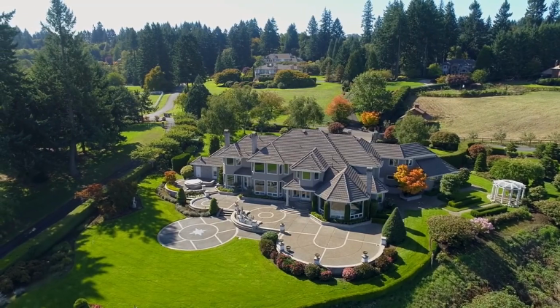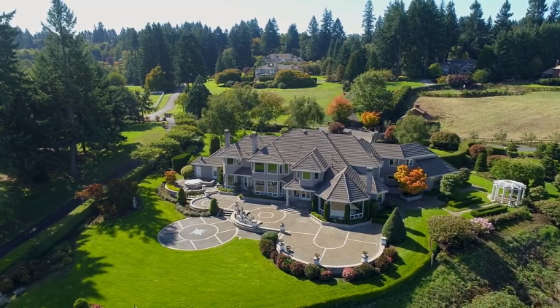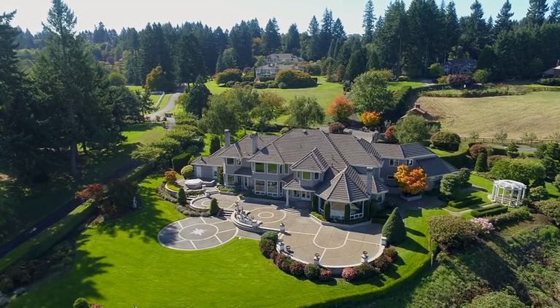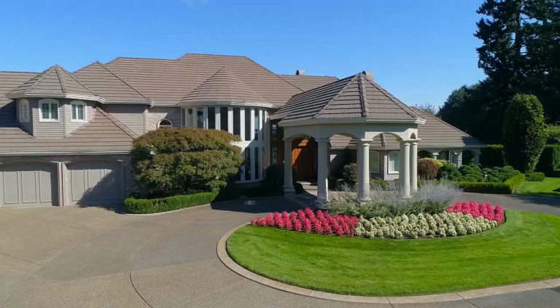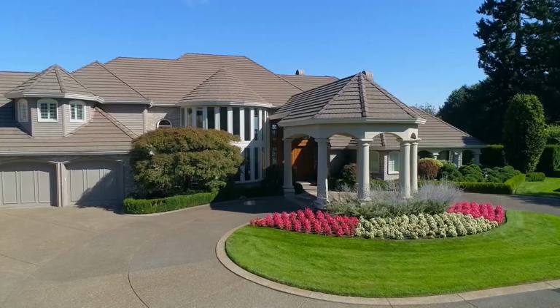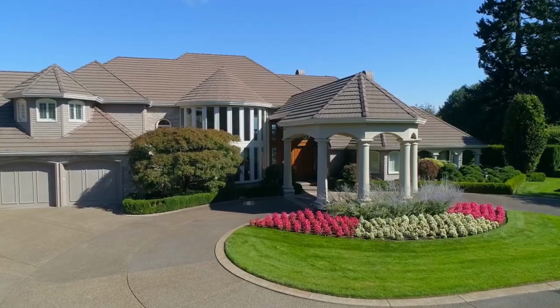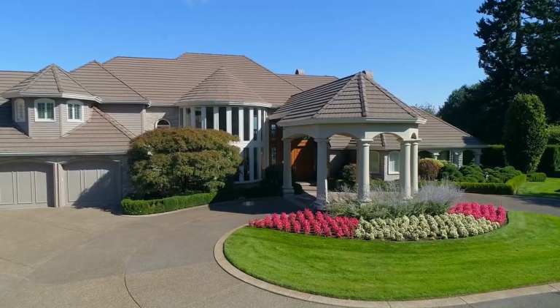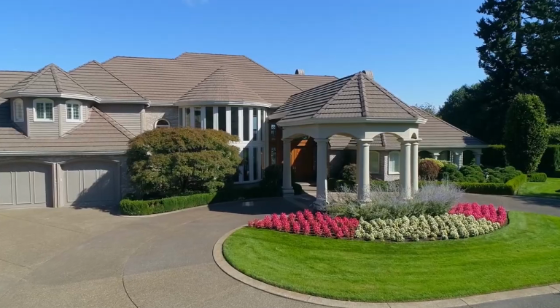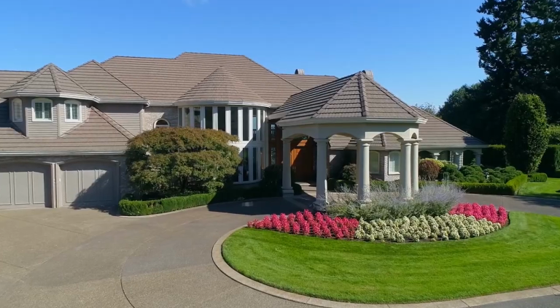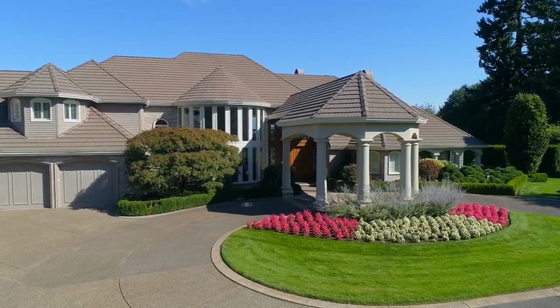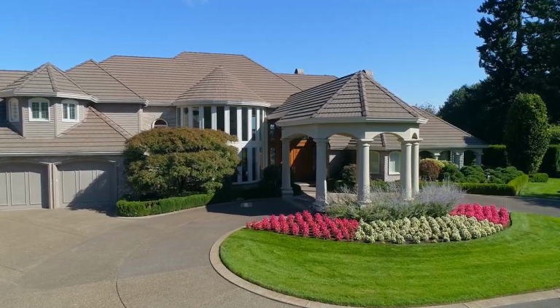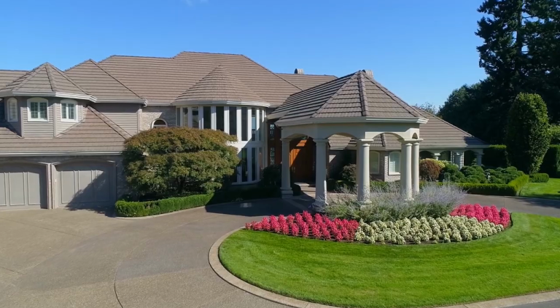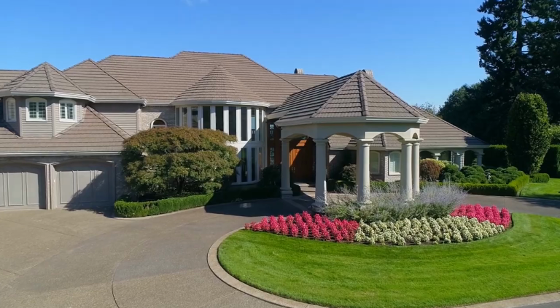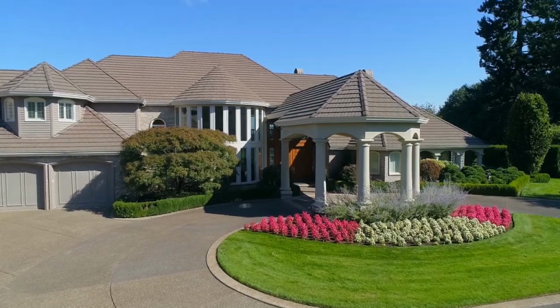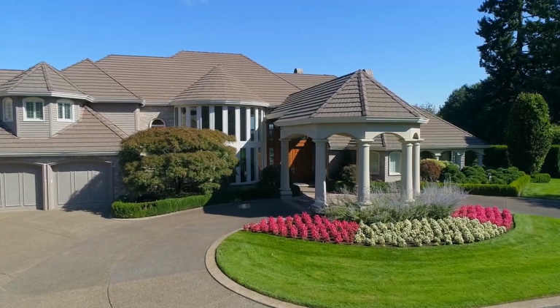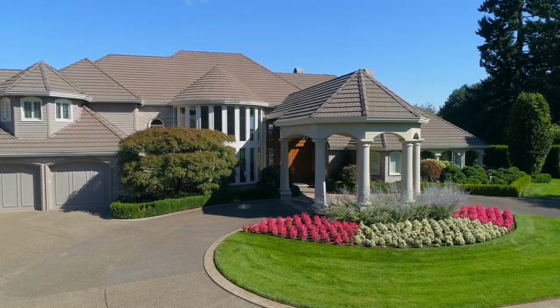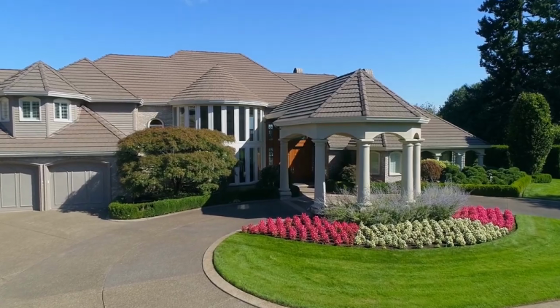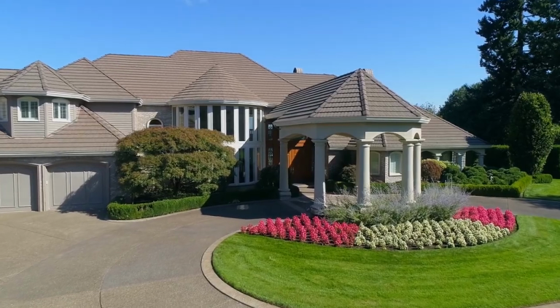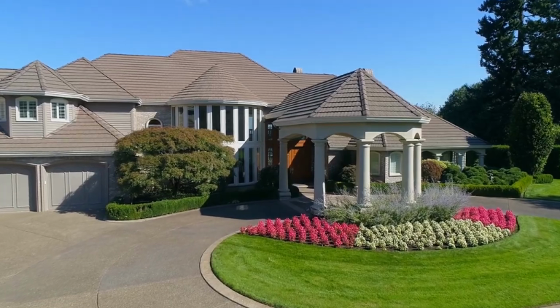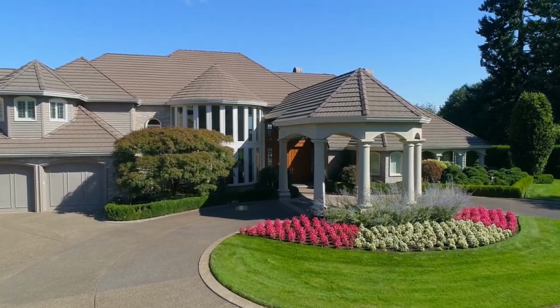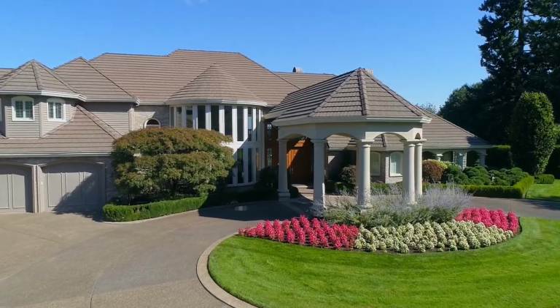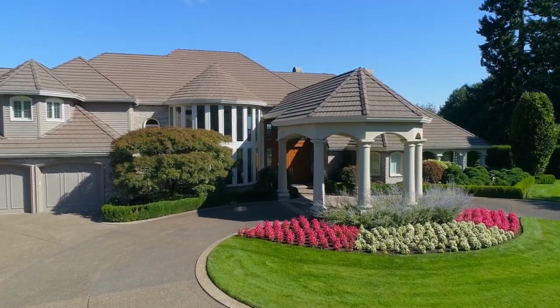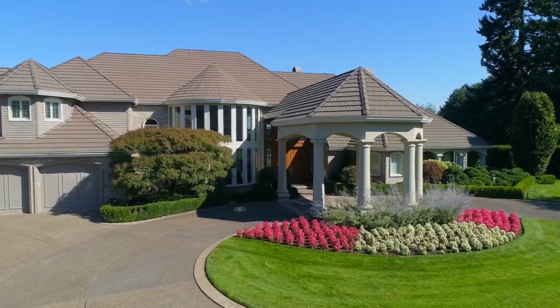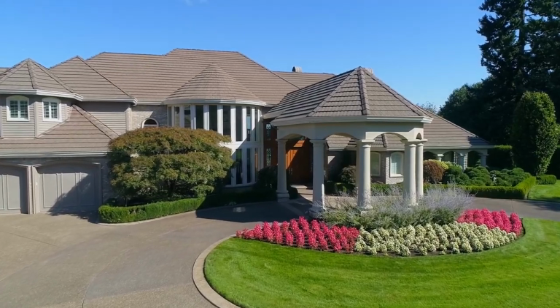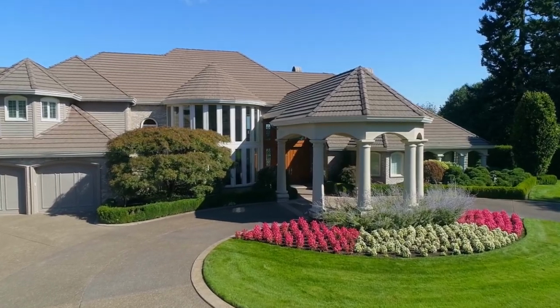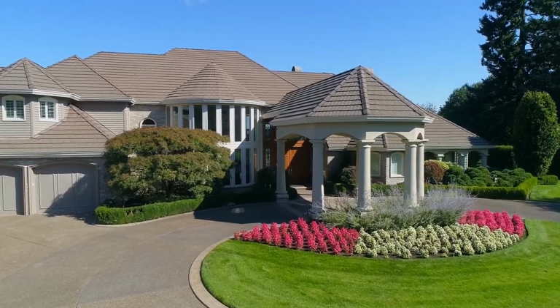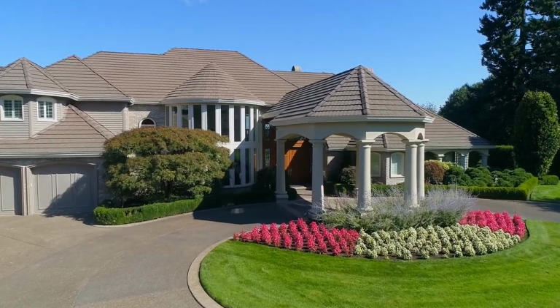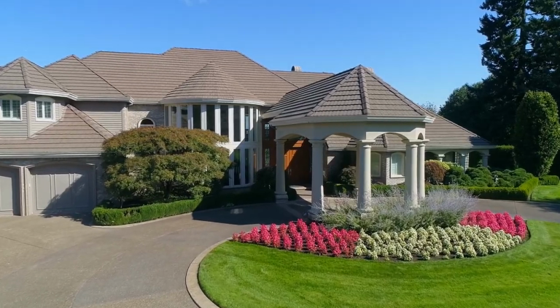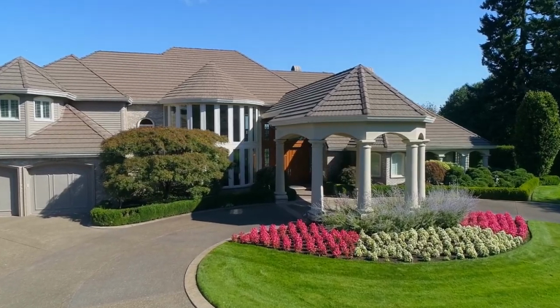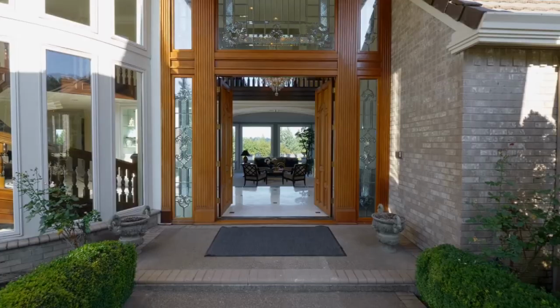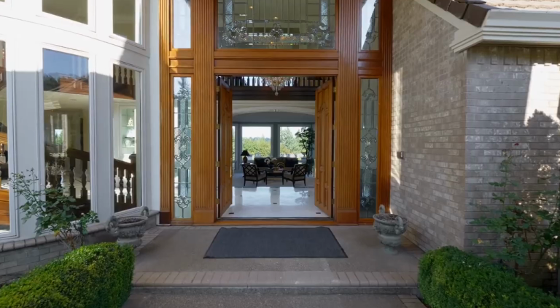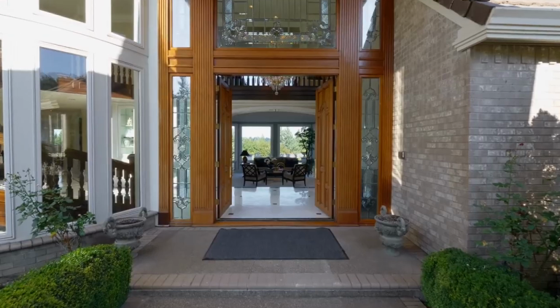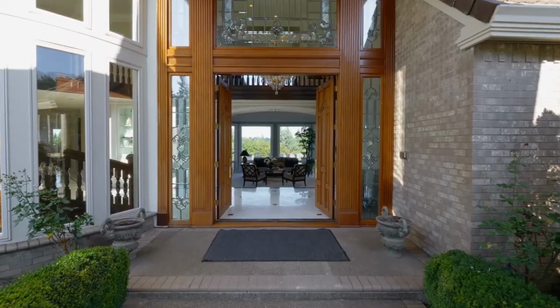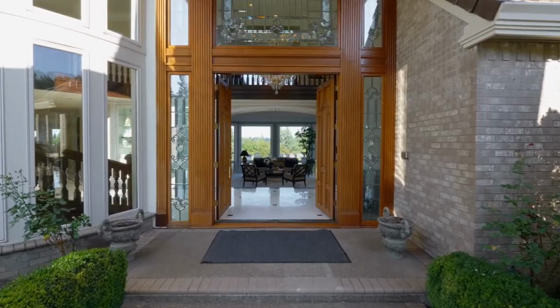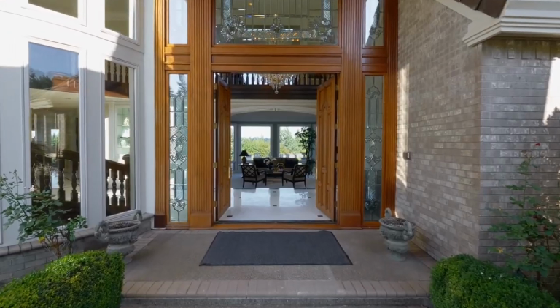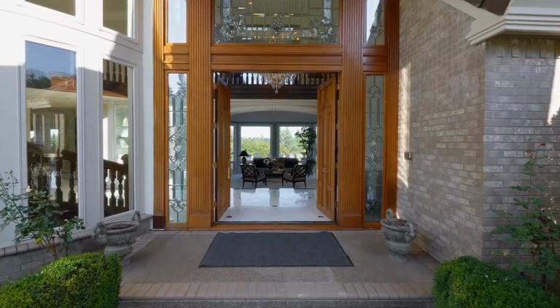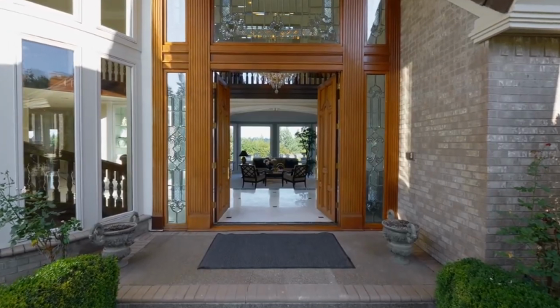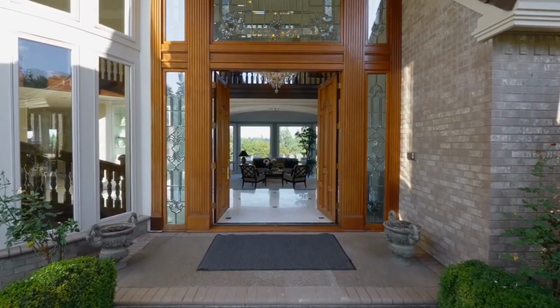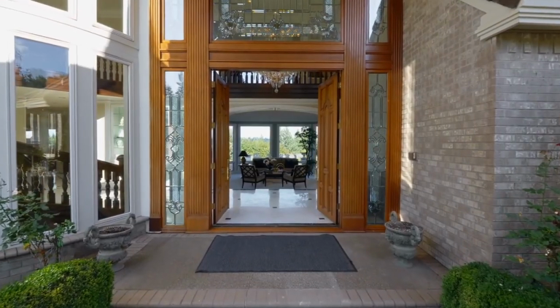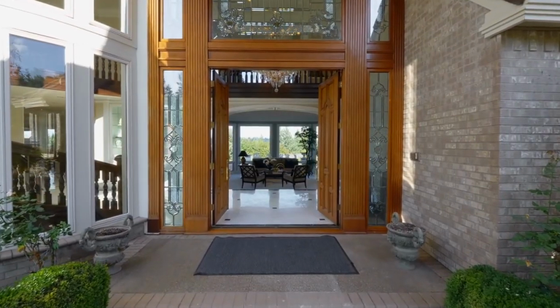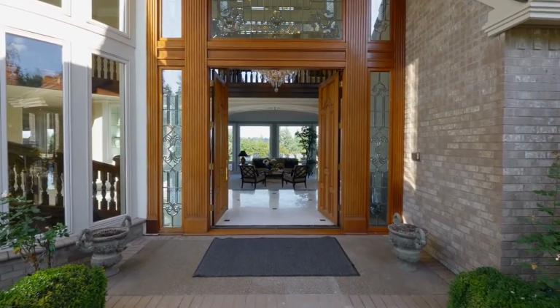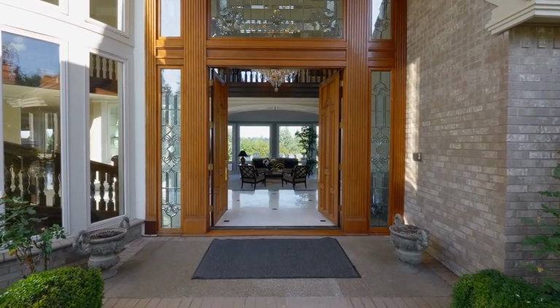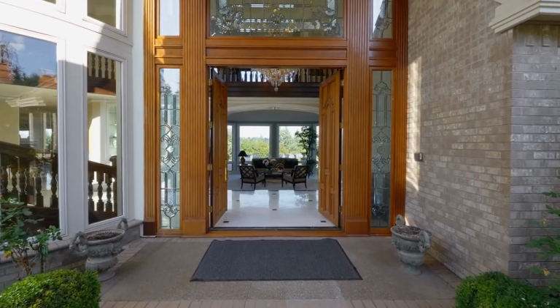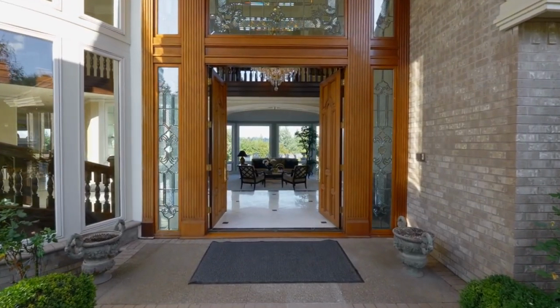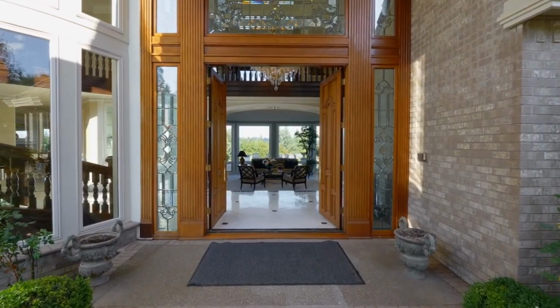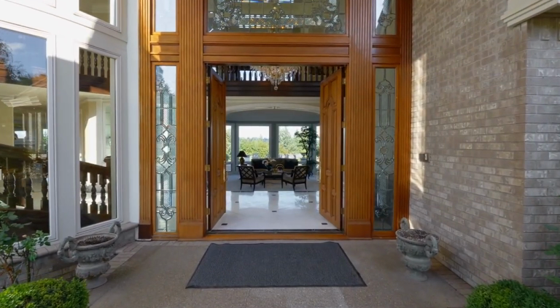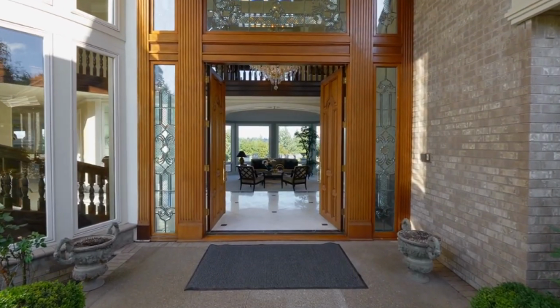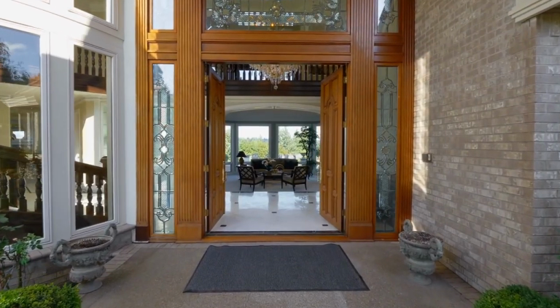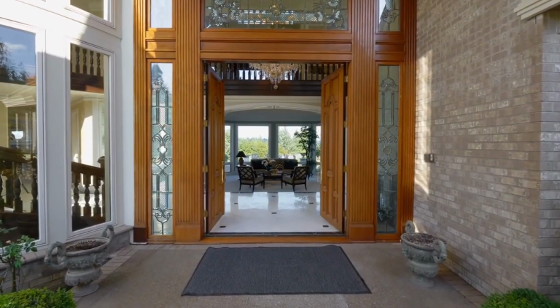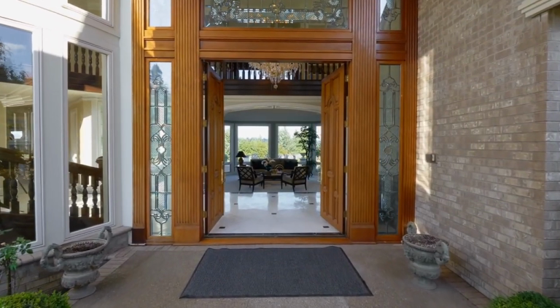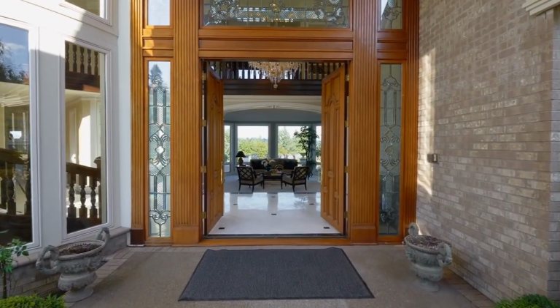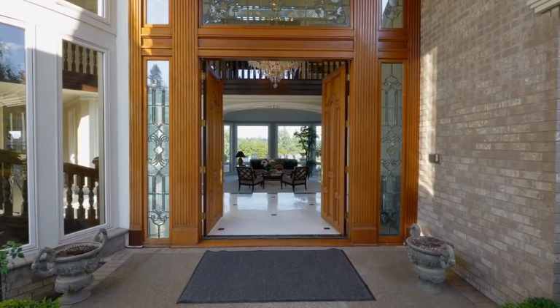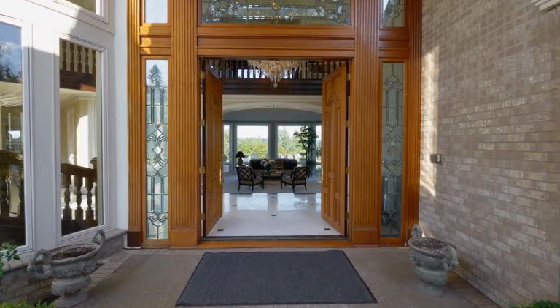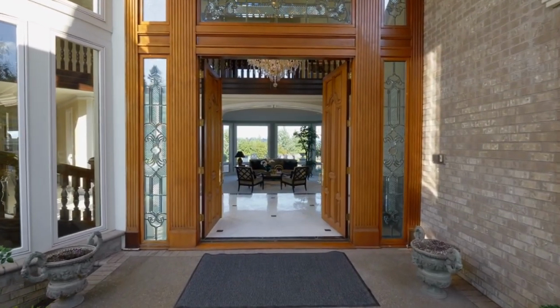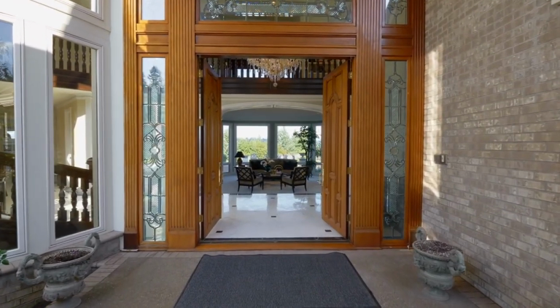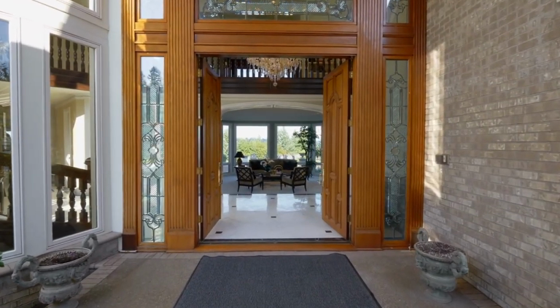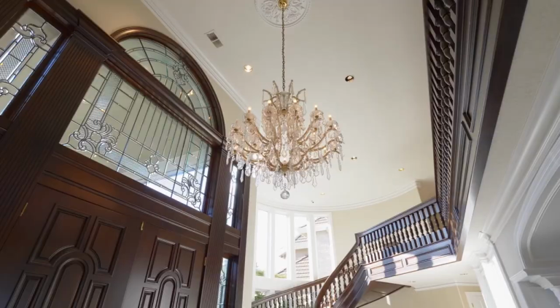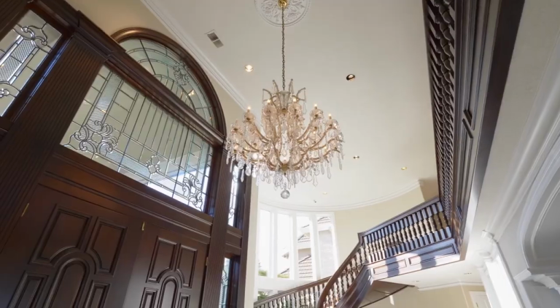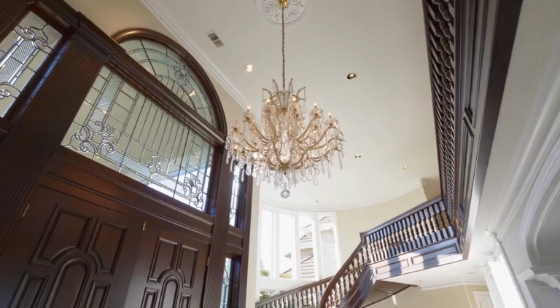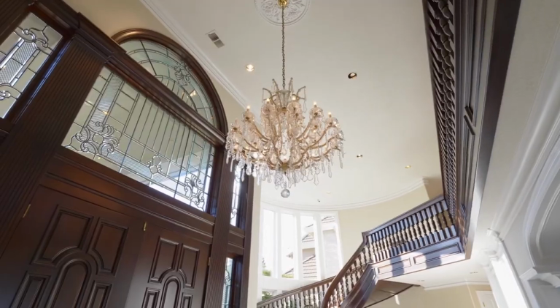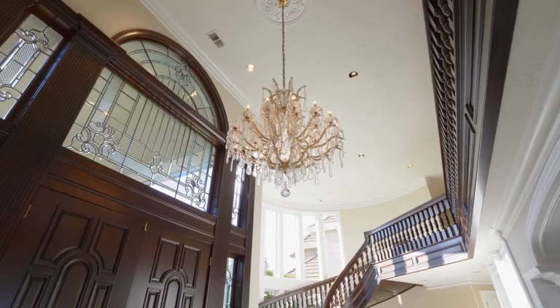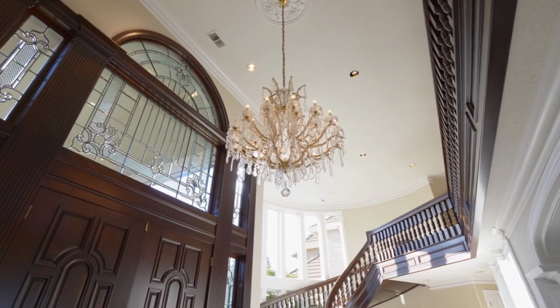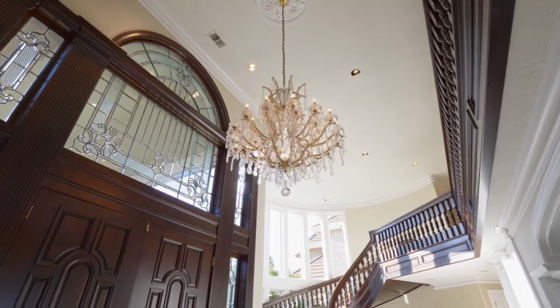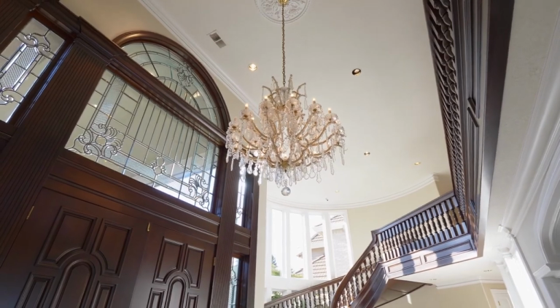The inviting Port Cochere leads to the dramatic entry where you'll discover exquisite craftsmanship throughout.